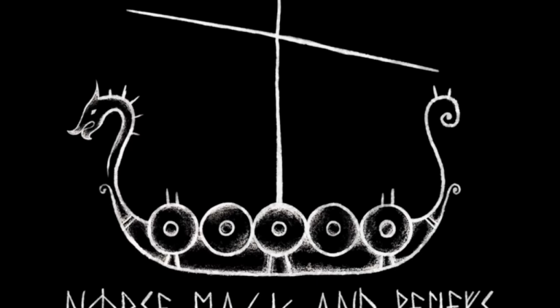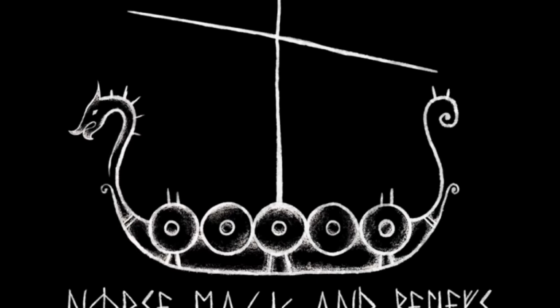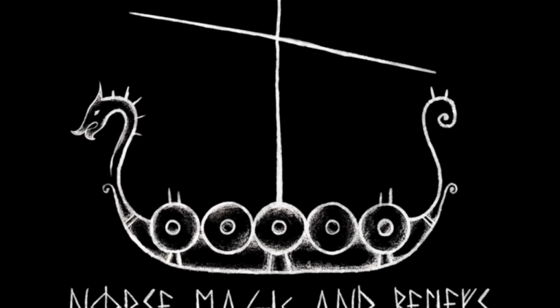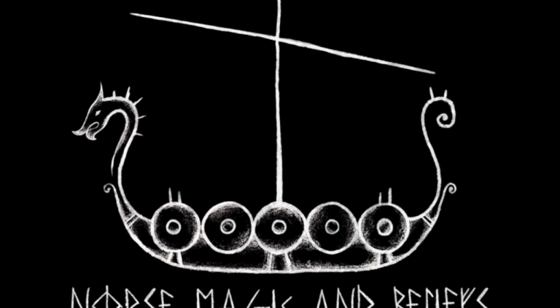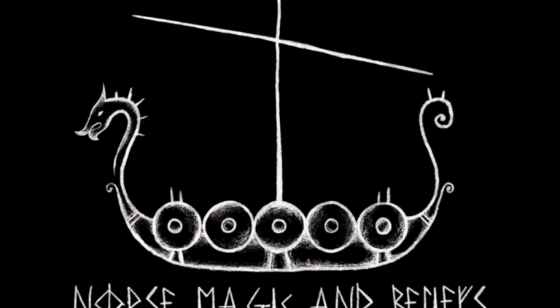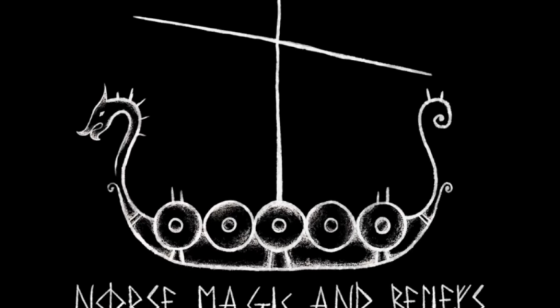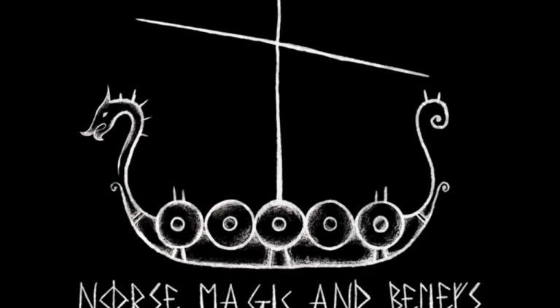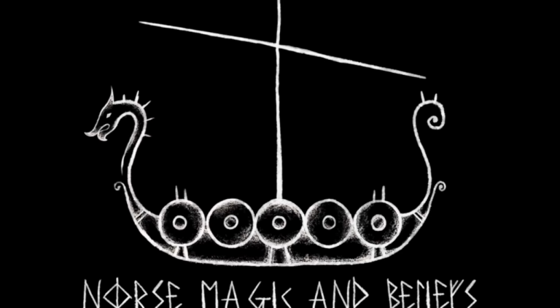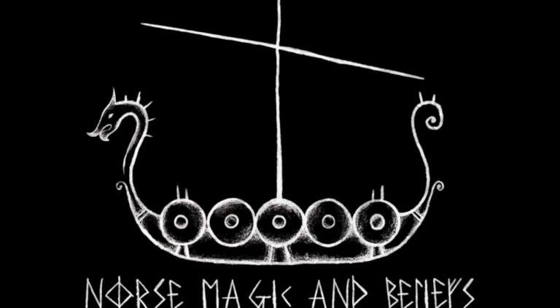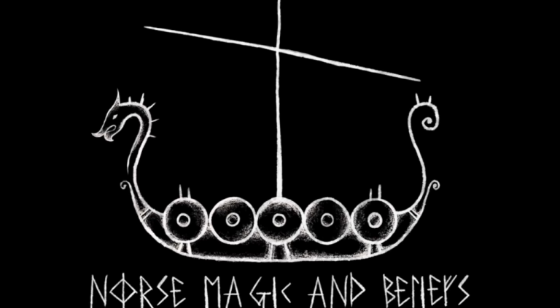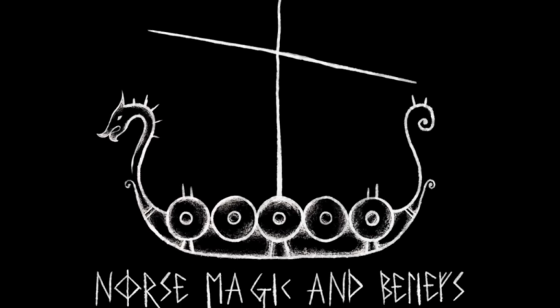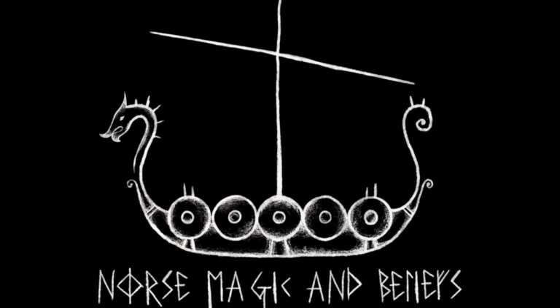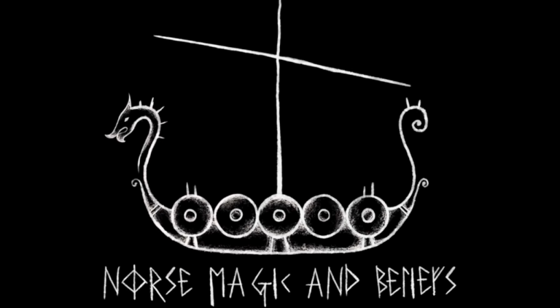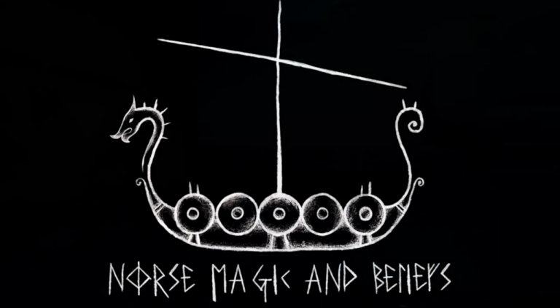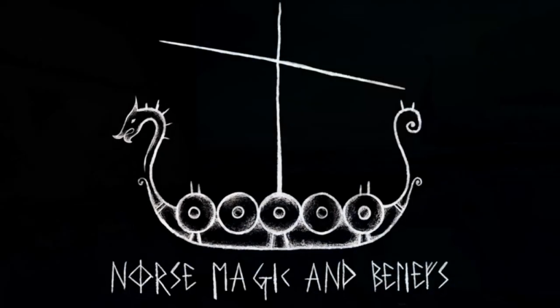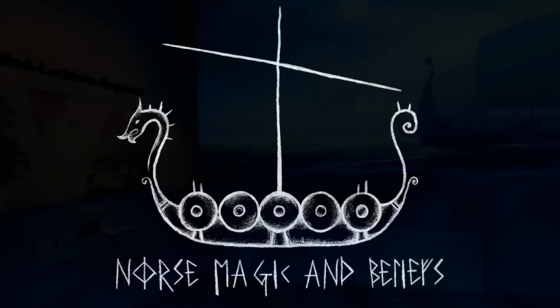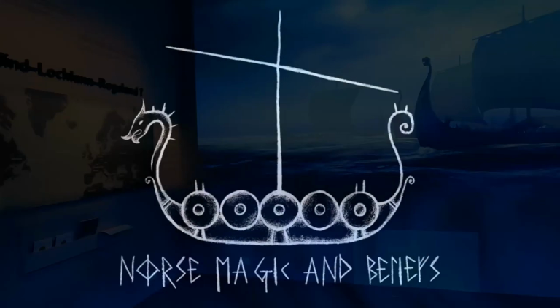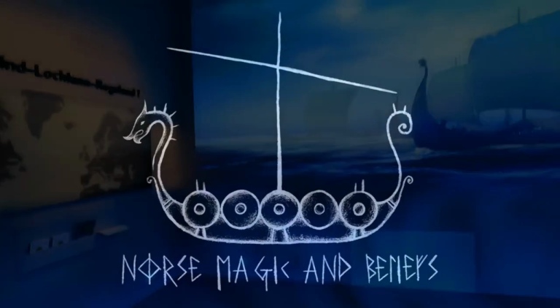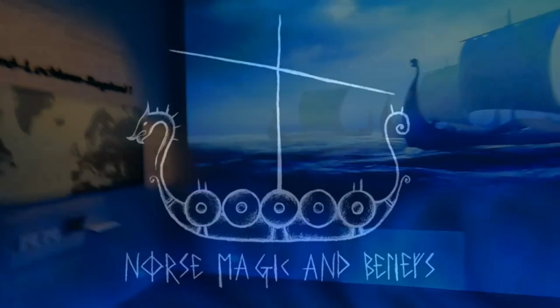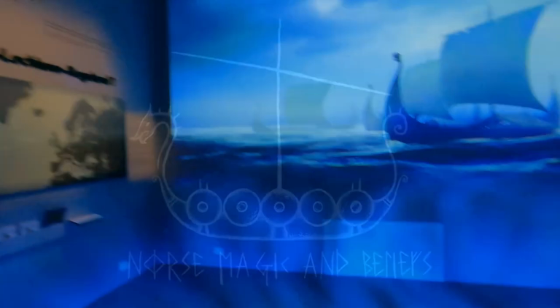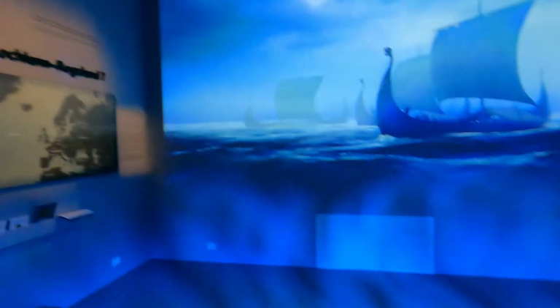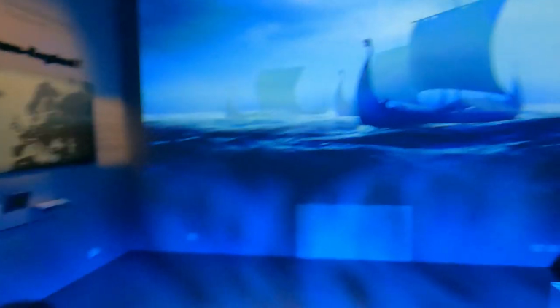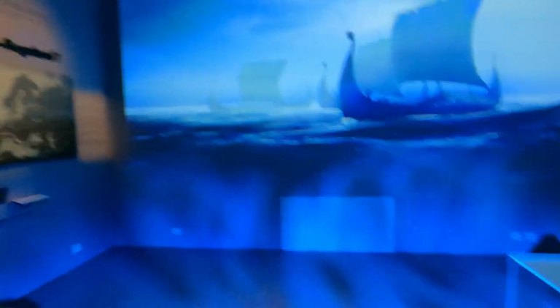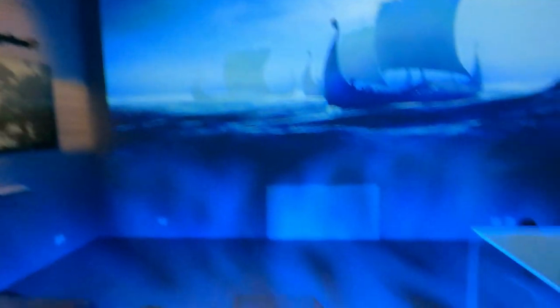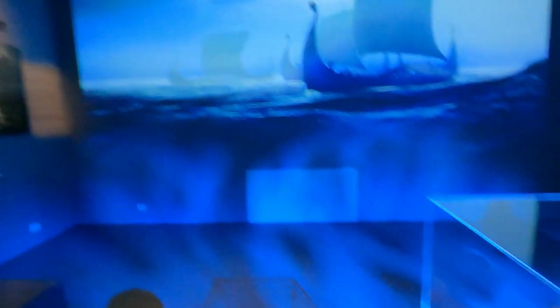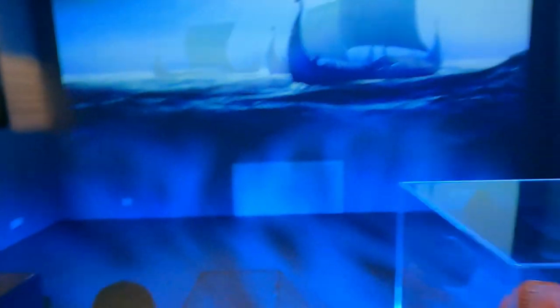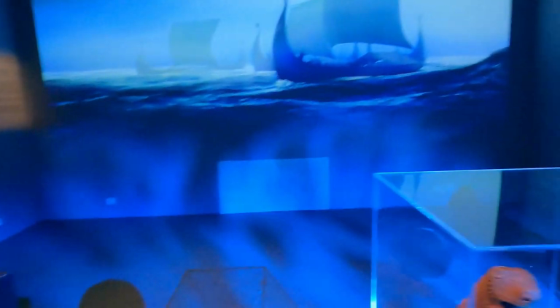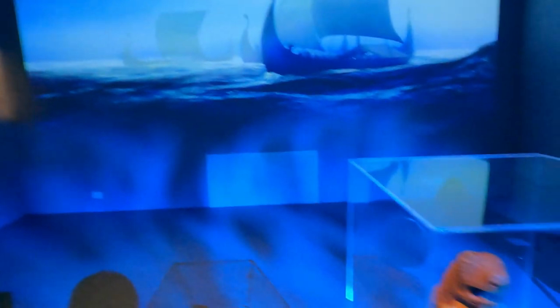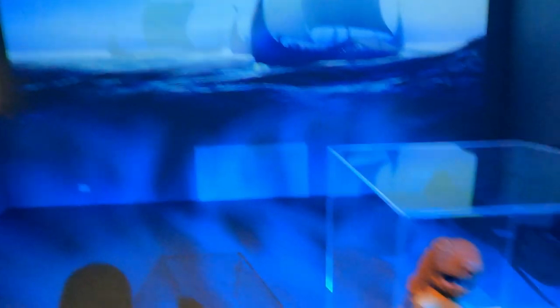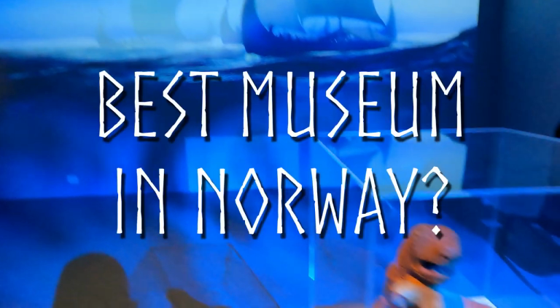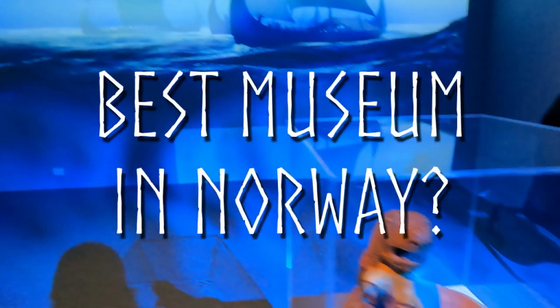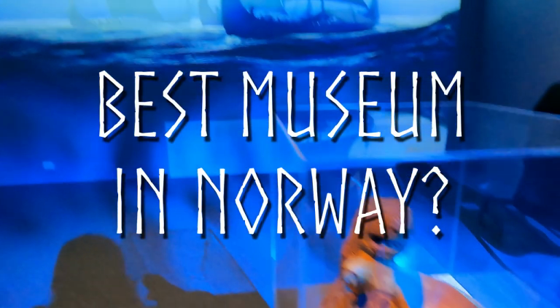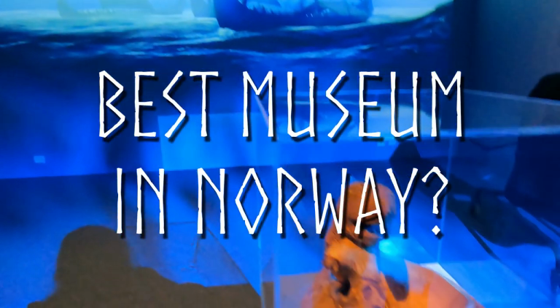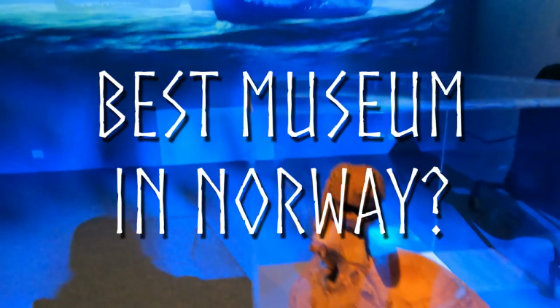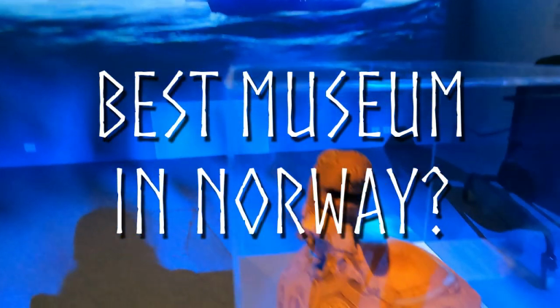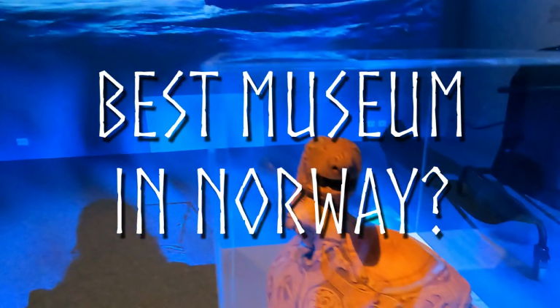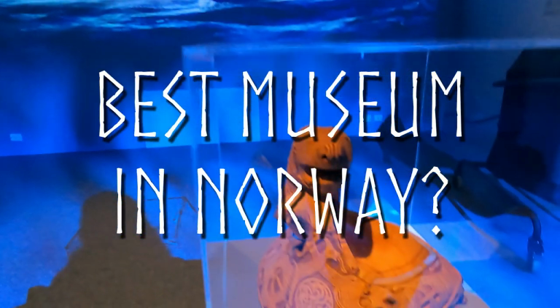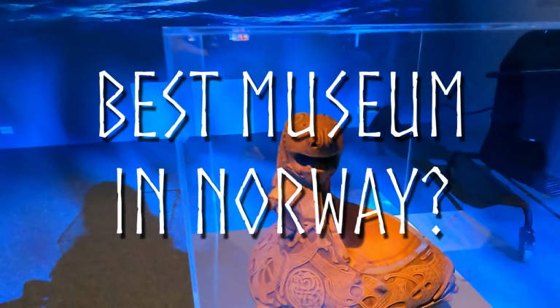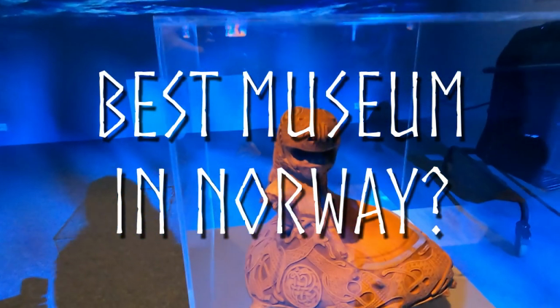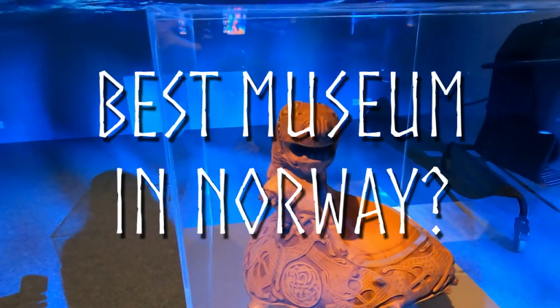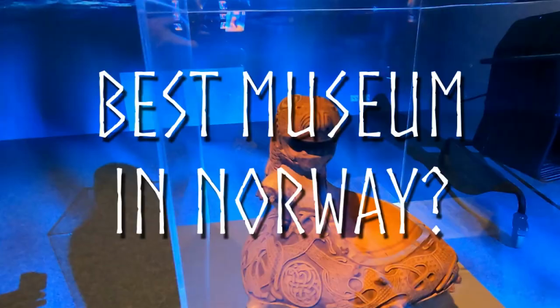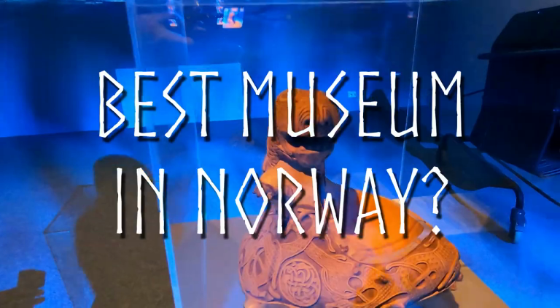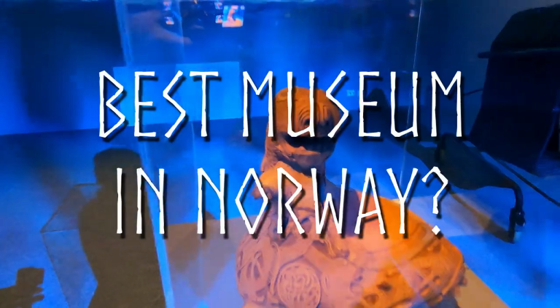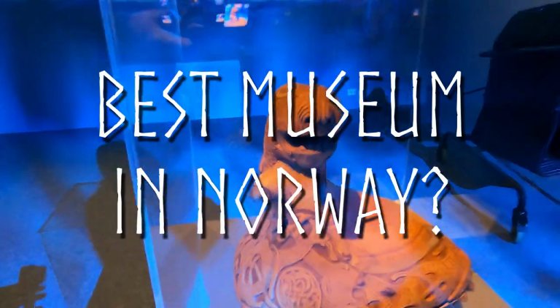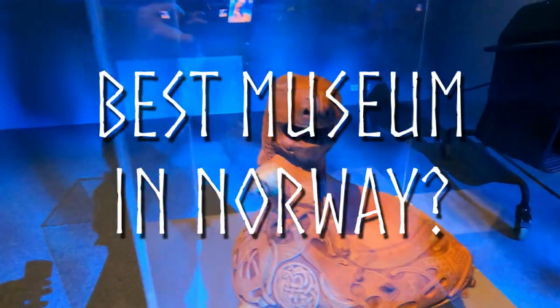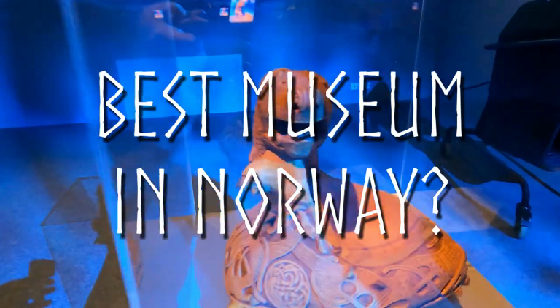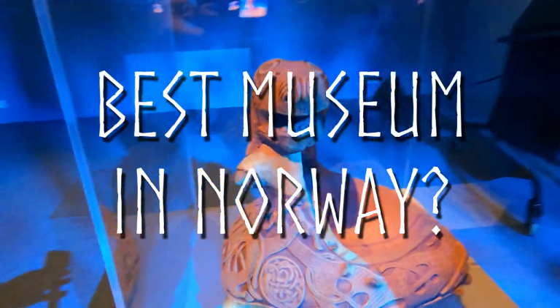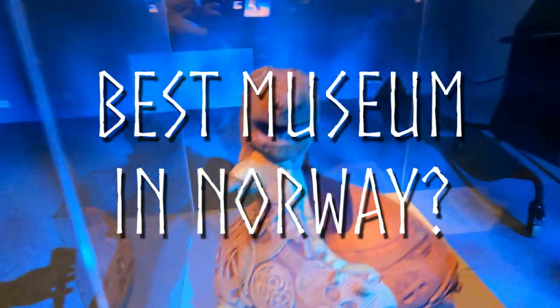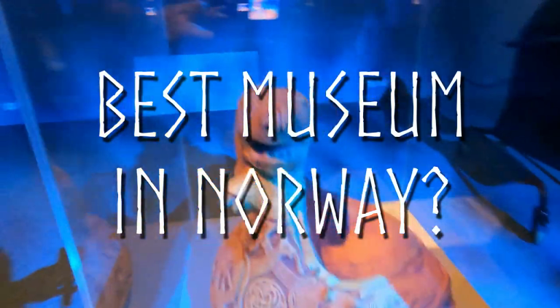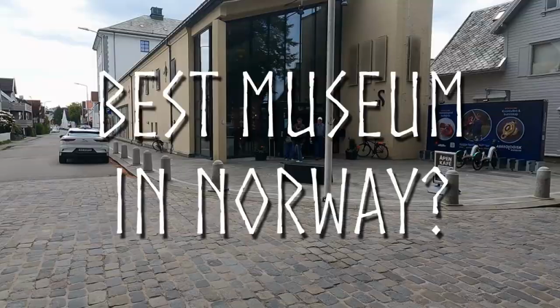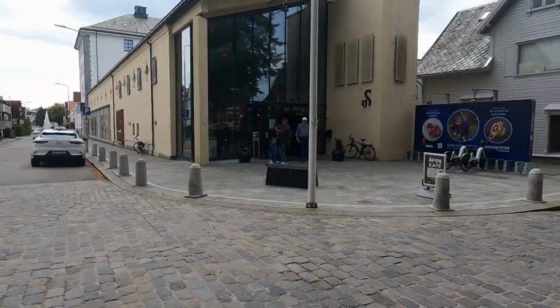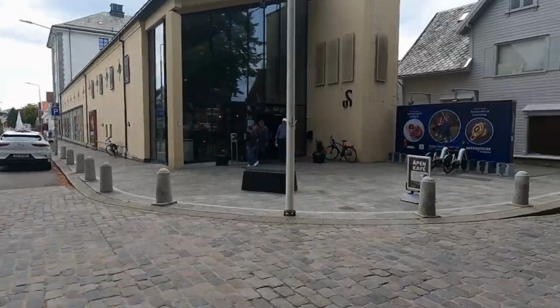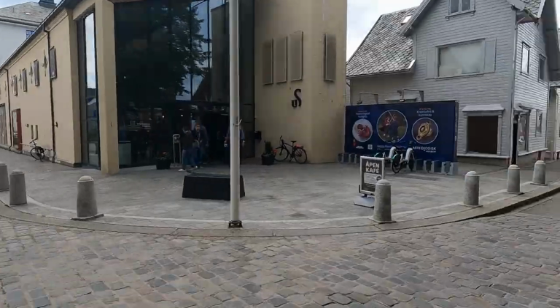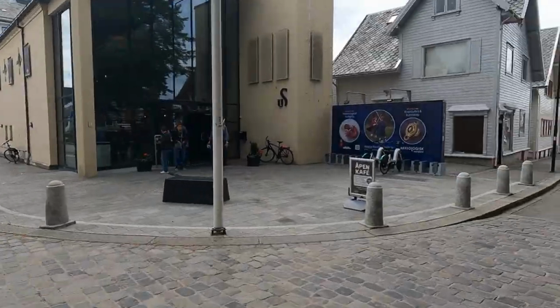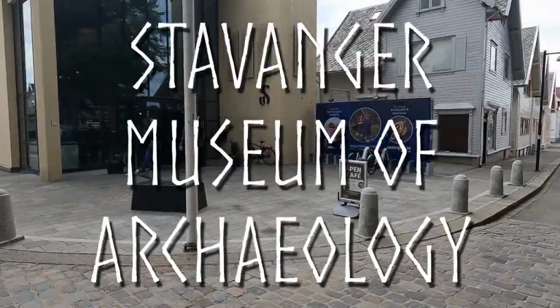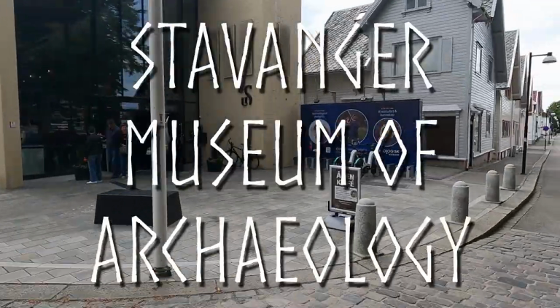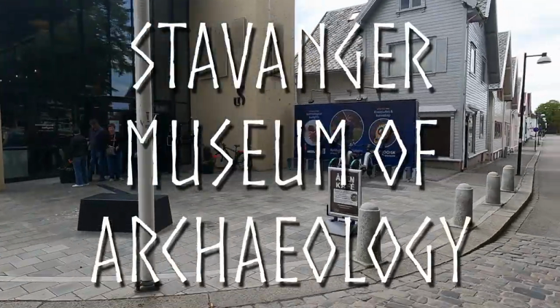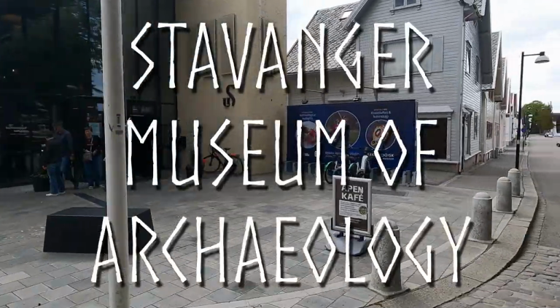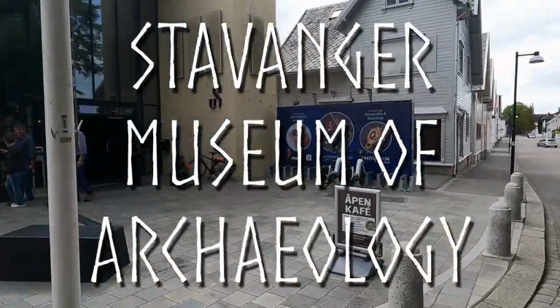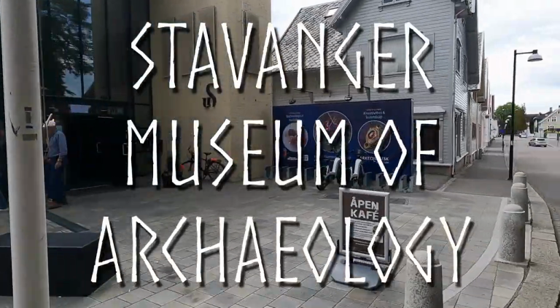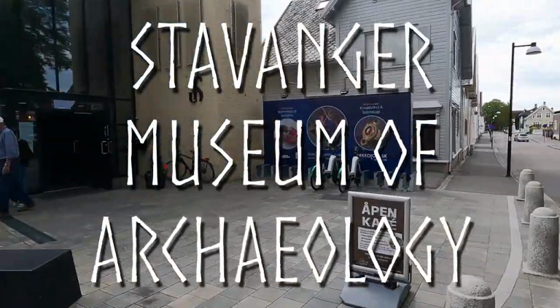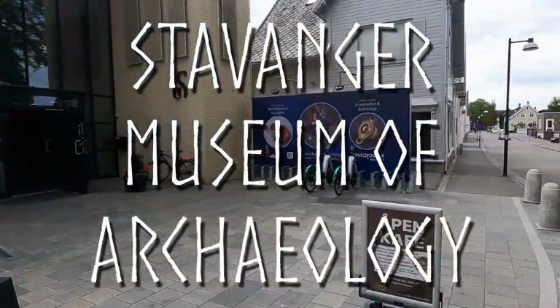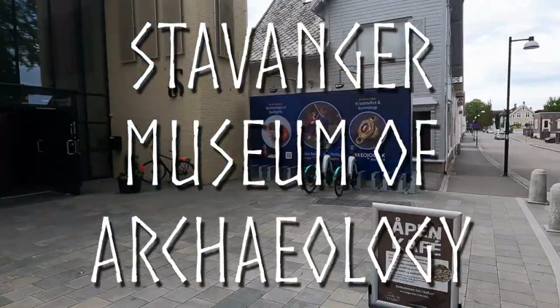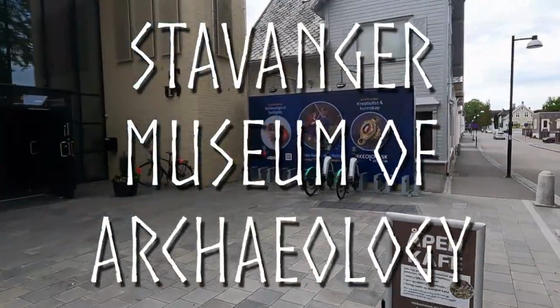Welcome everyone! I'm showing you today my favorite museum in Norway, Stavanger Archaeologisk Museum.